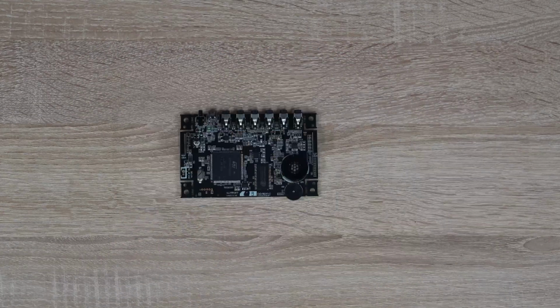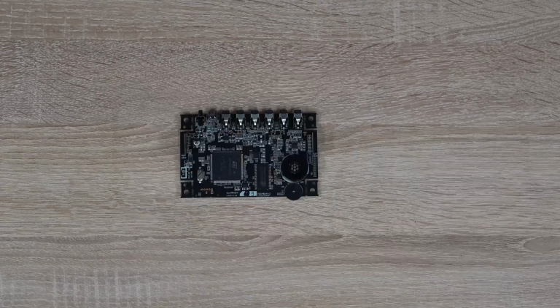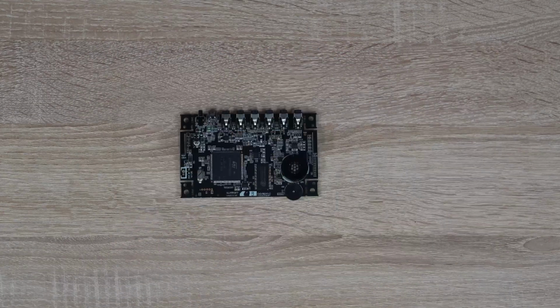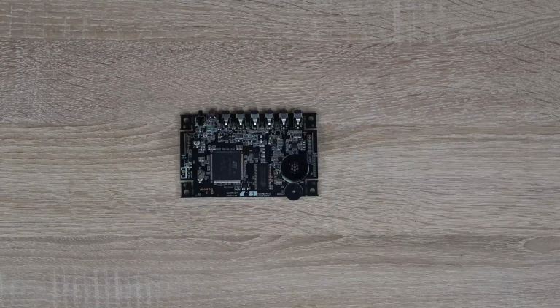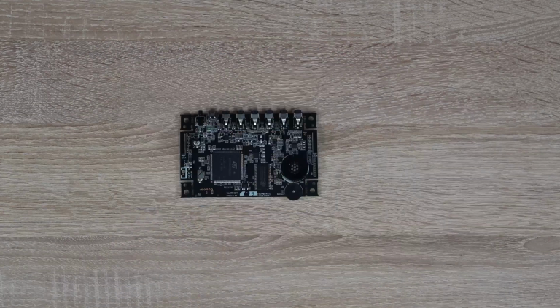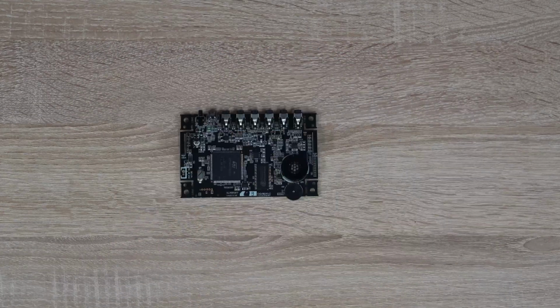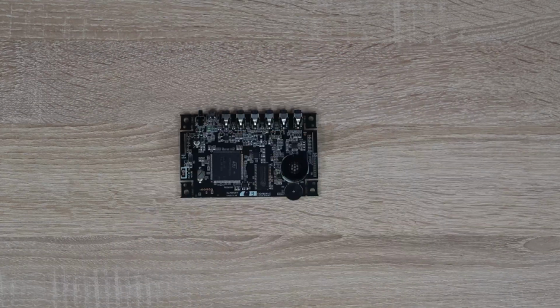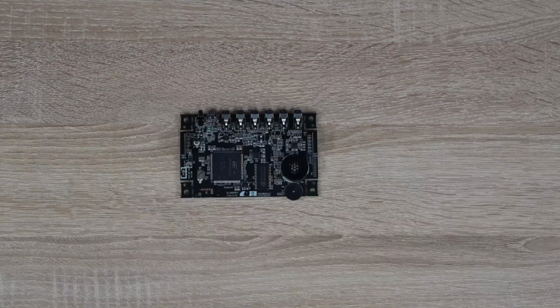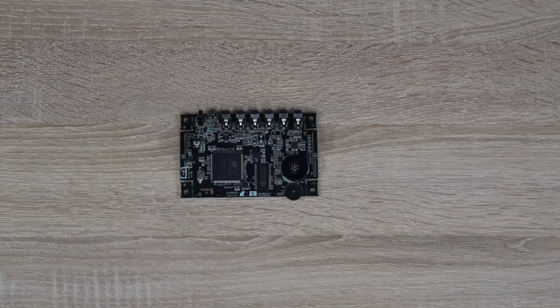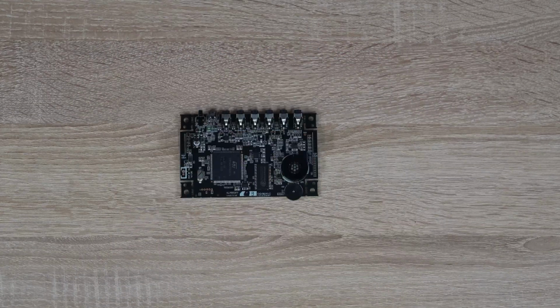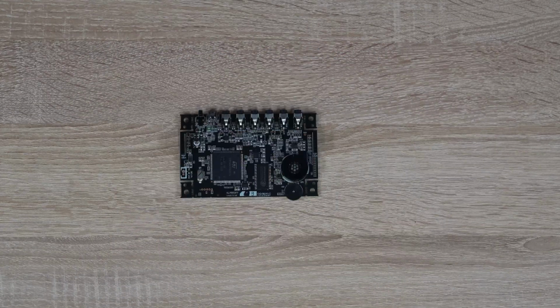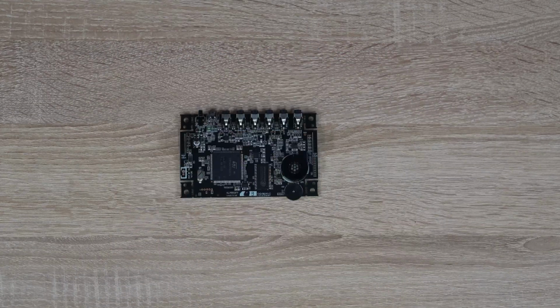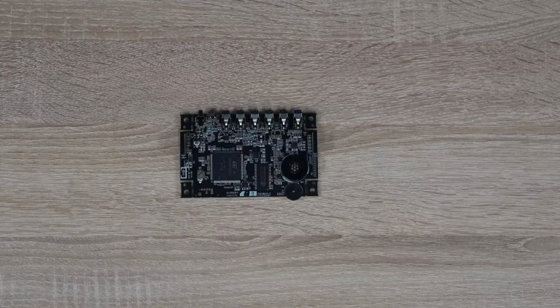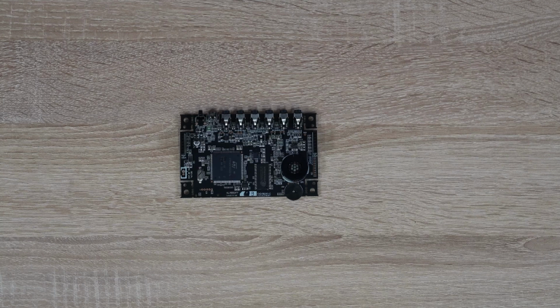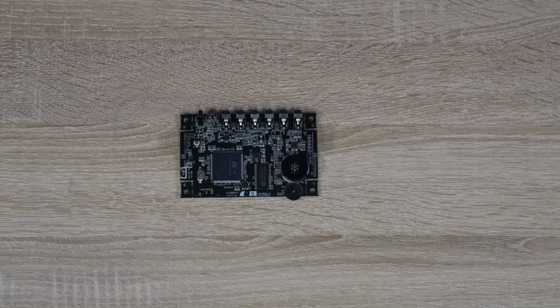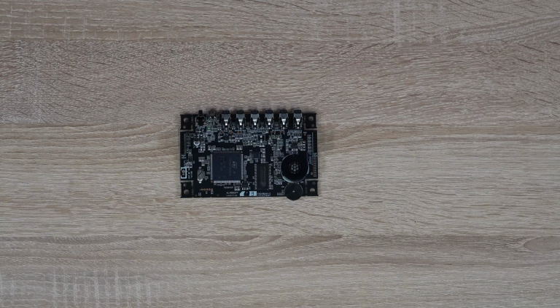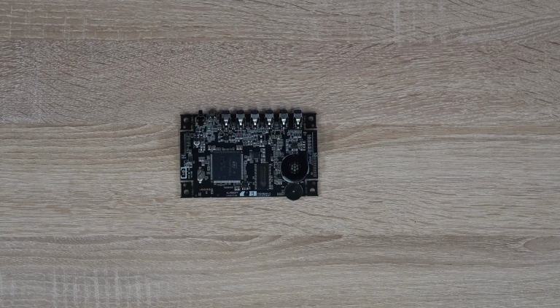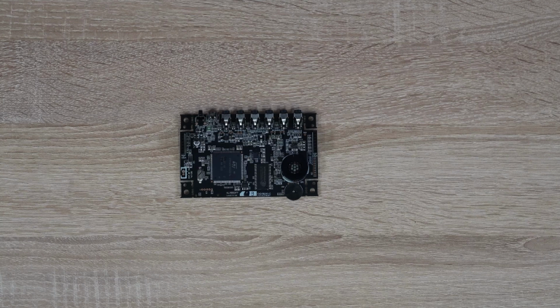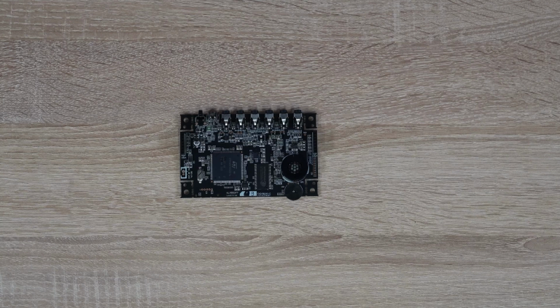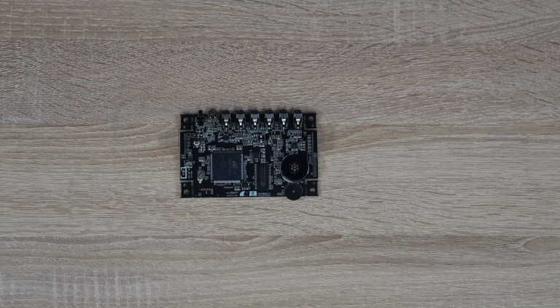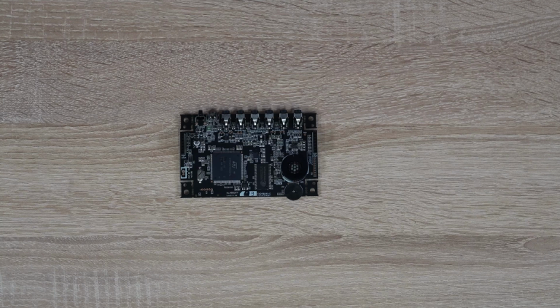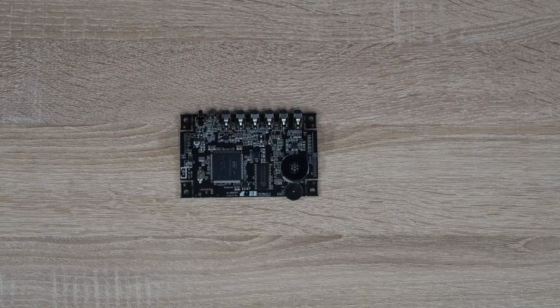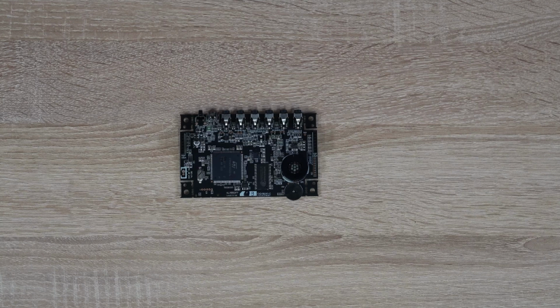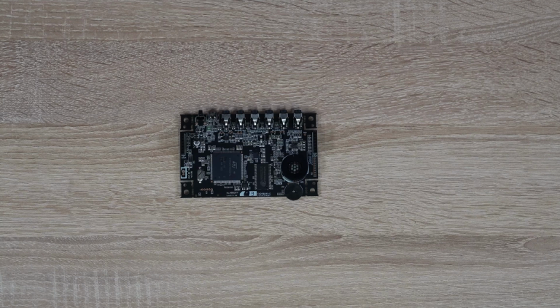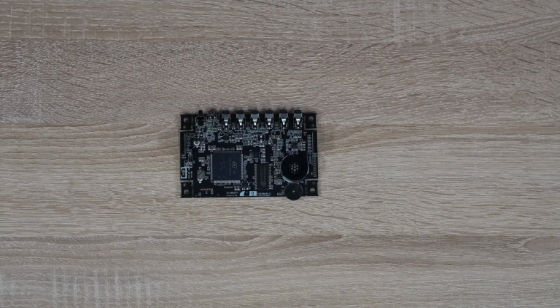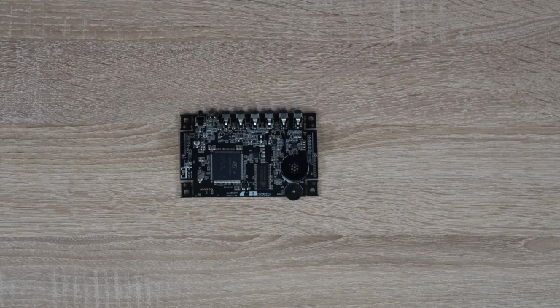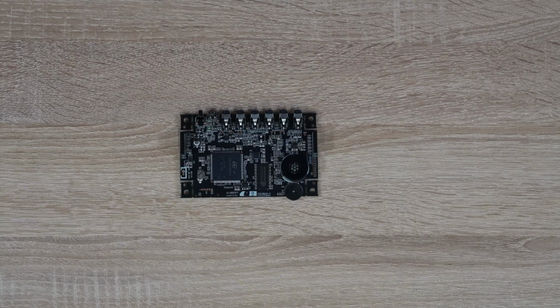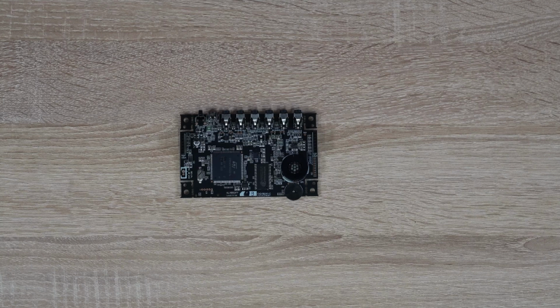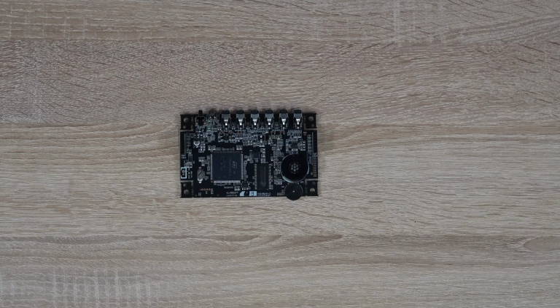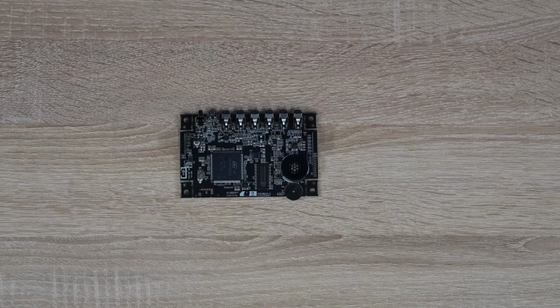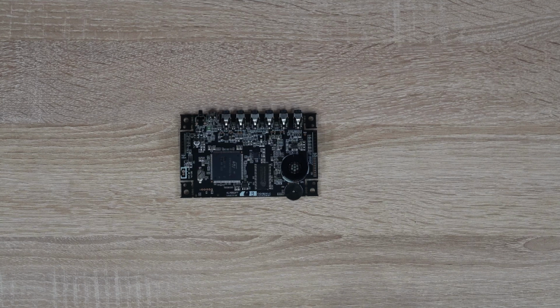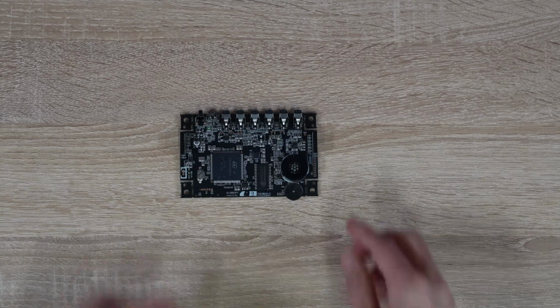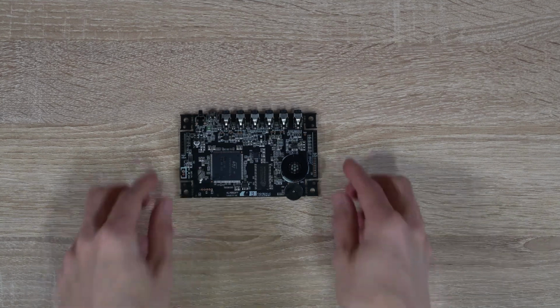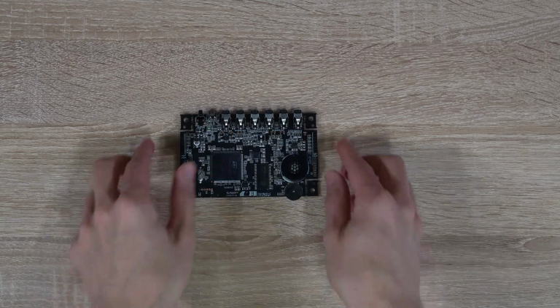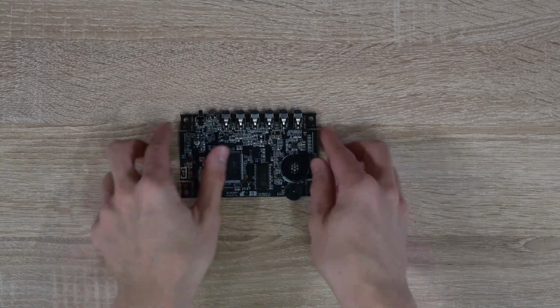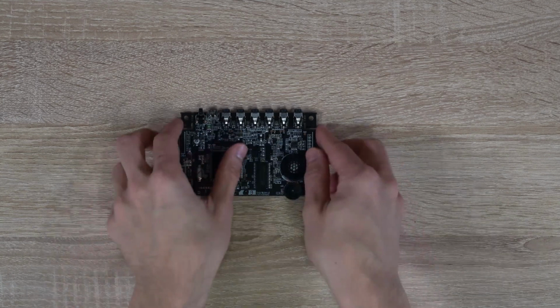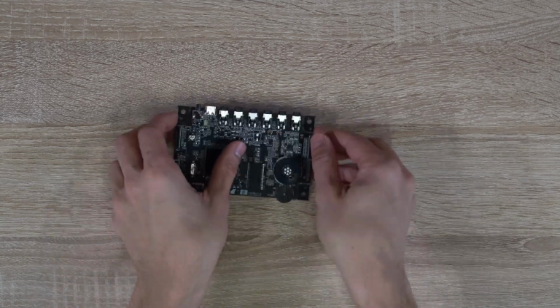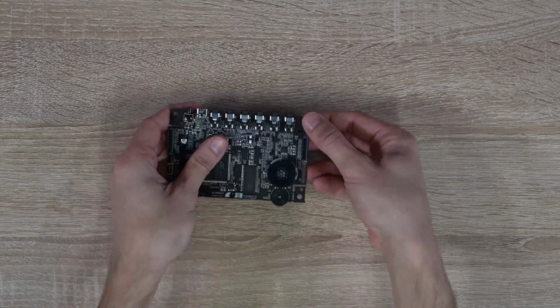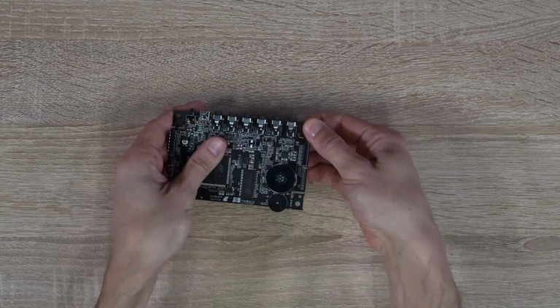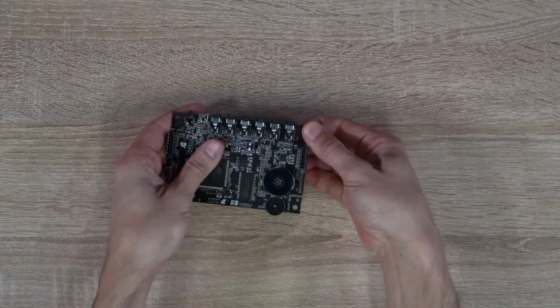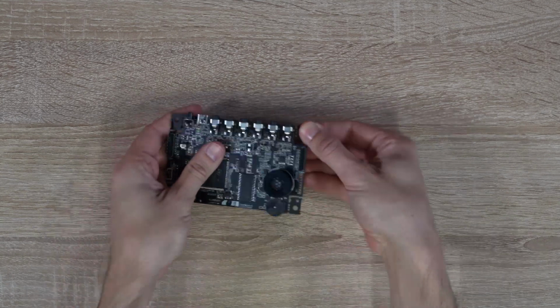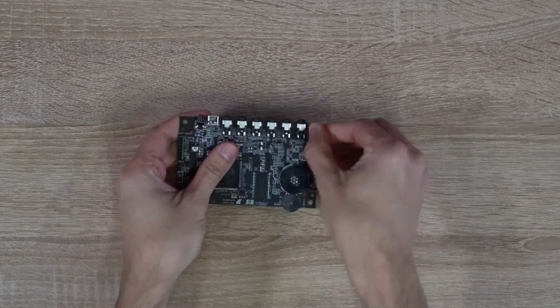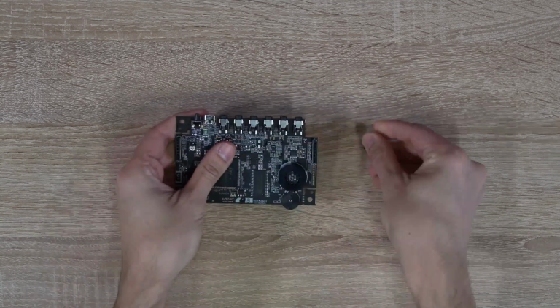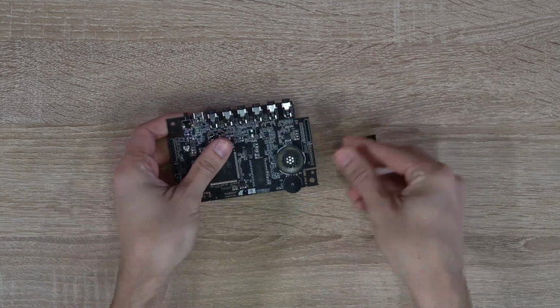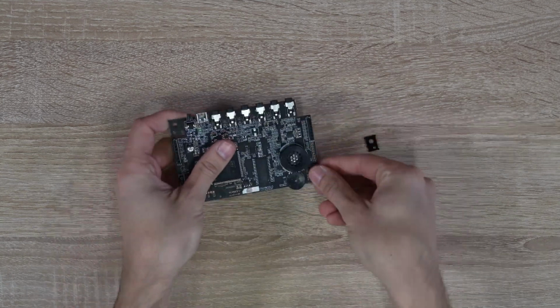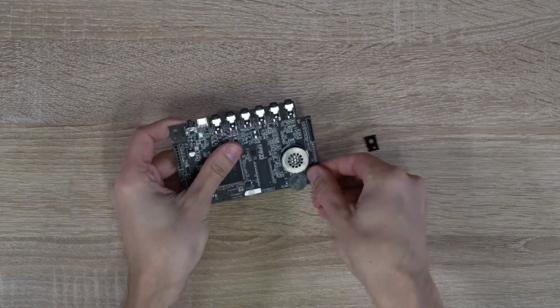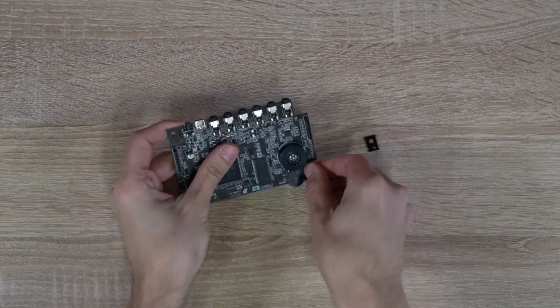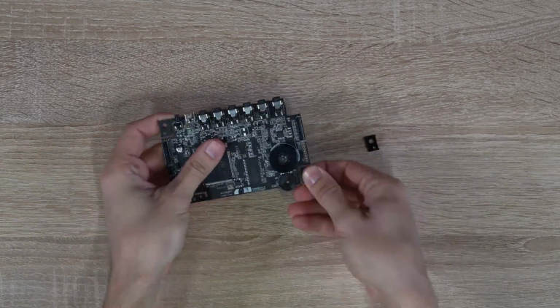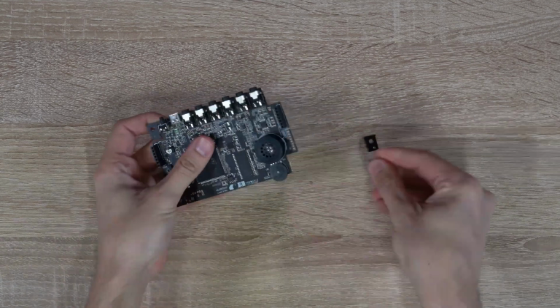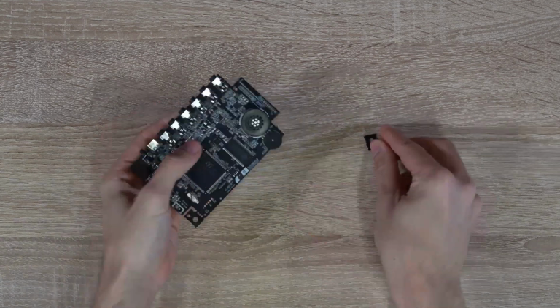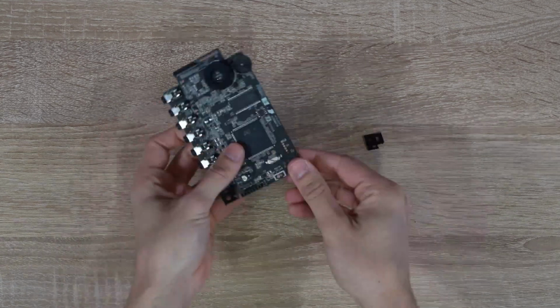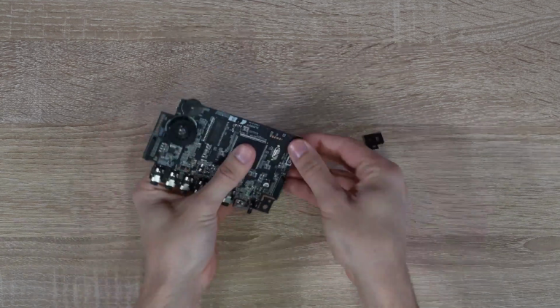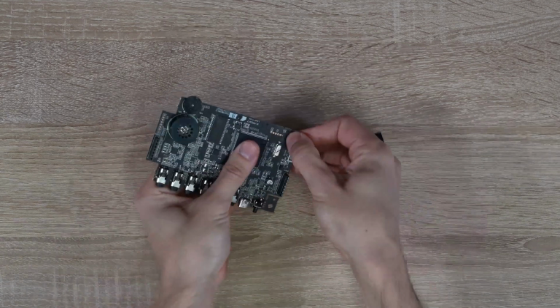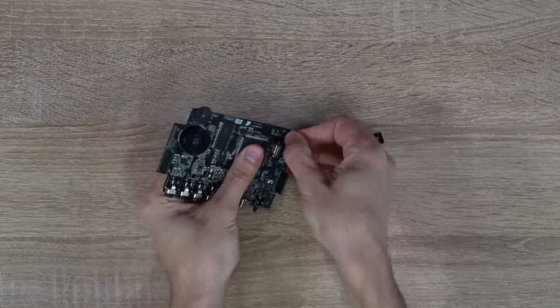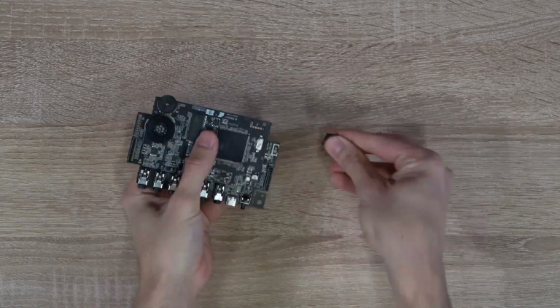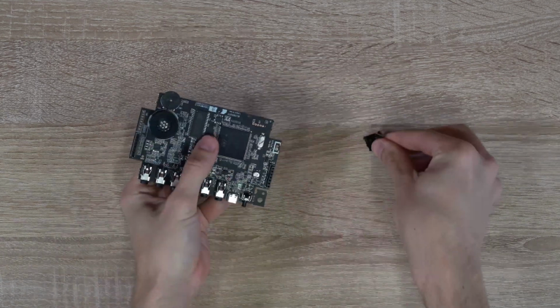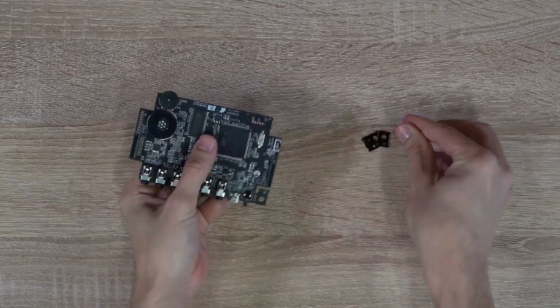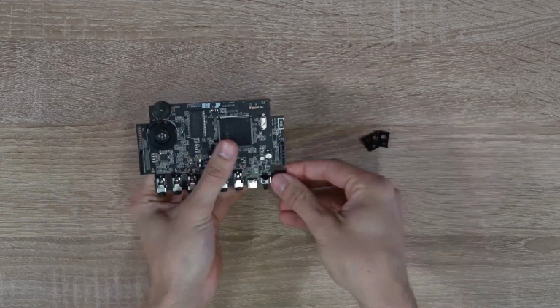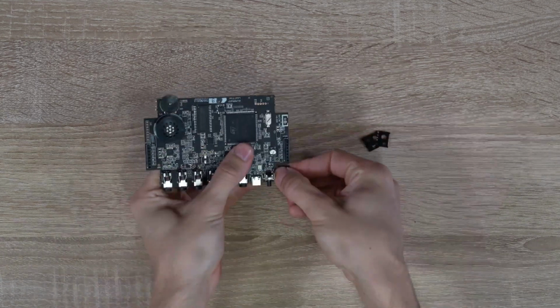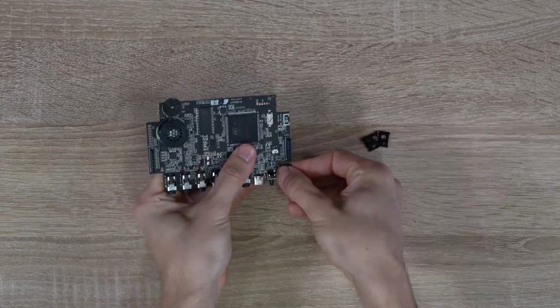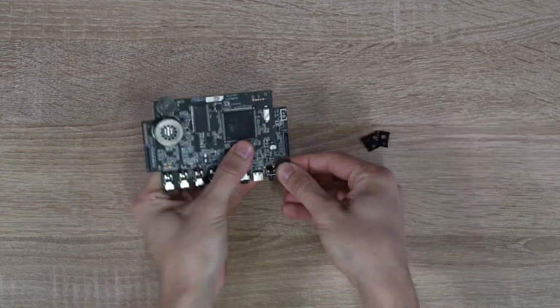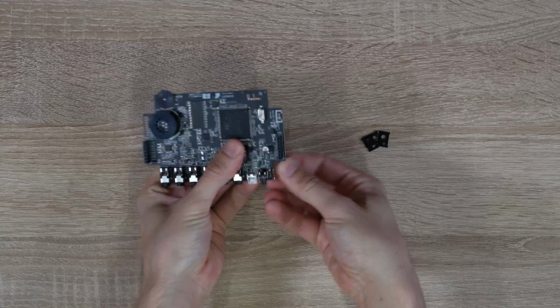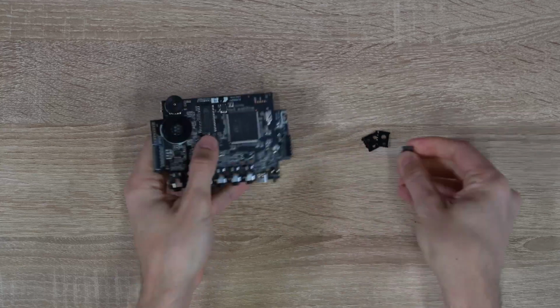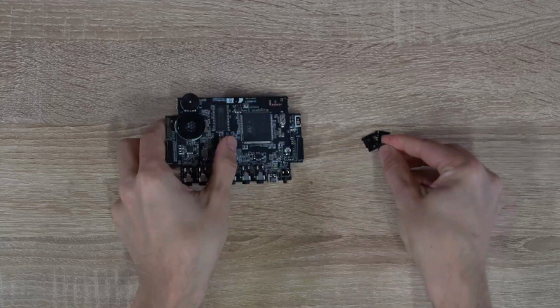Next, take apart the four corners on the main circuit board. Make sure to save them as they will be used as washers for custom side panels.